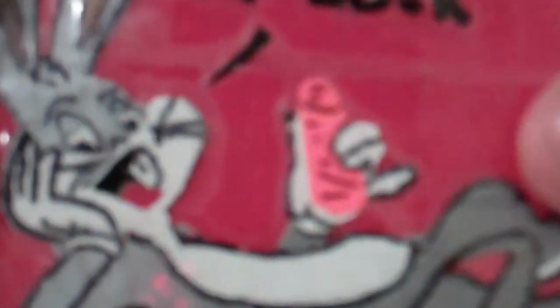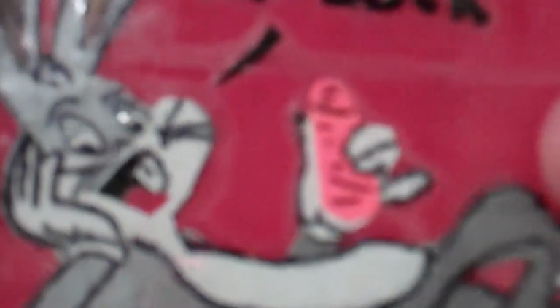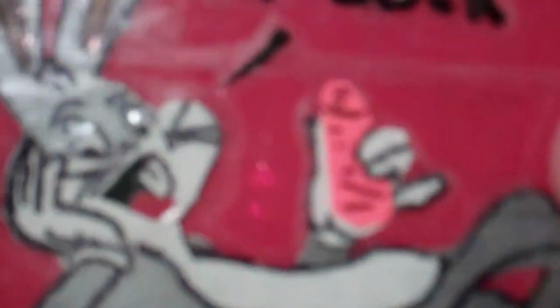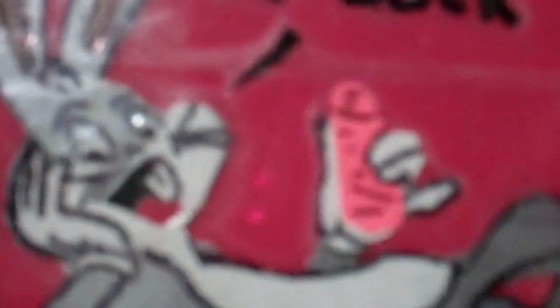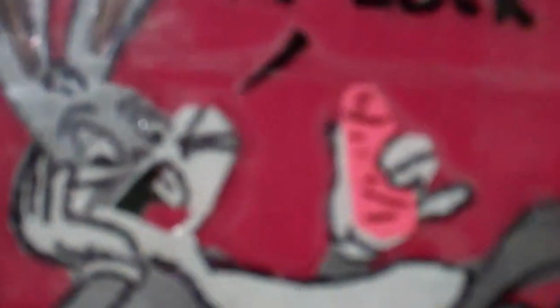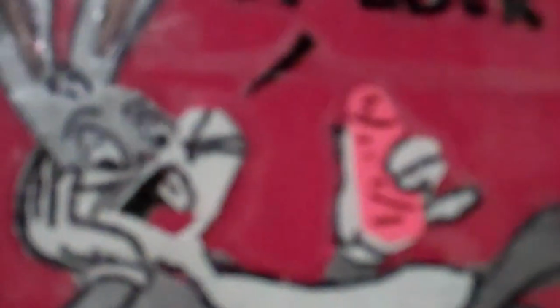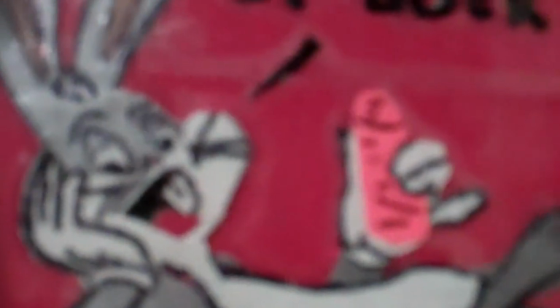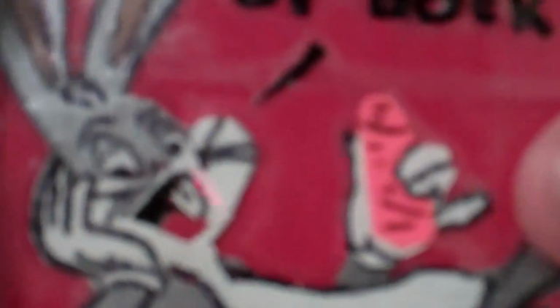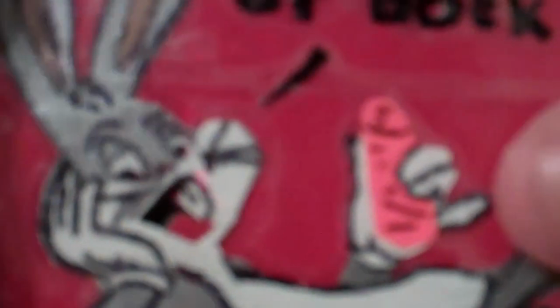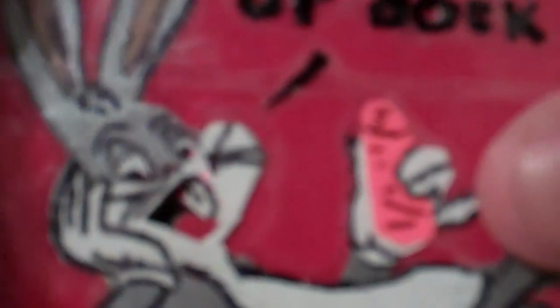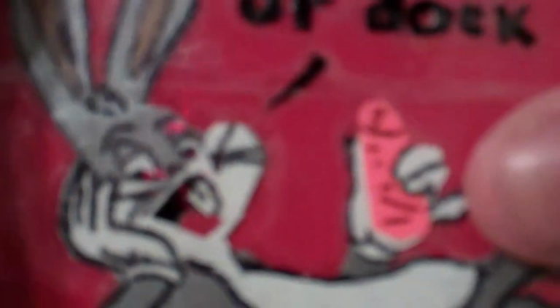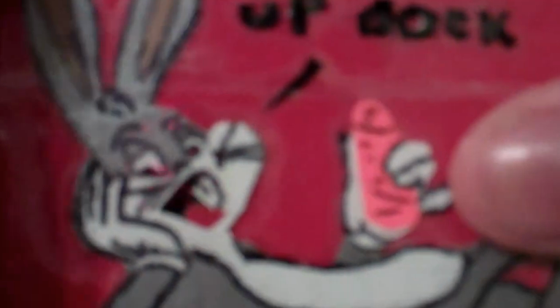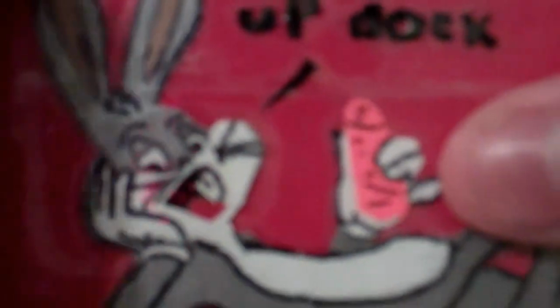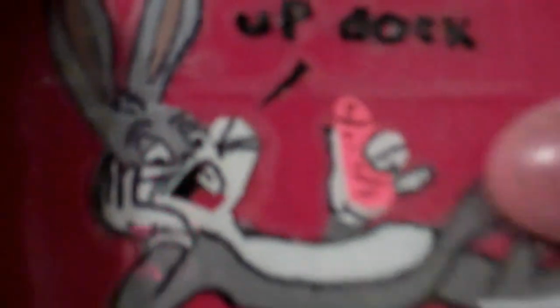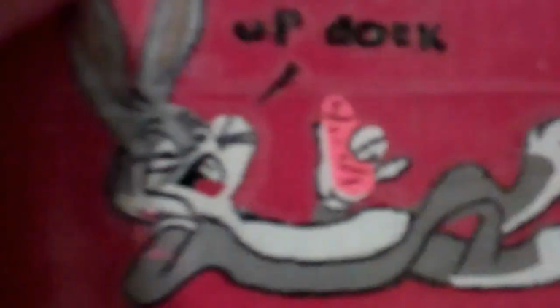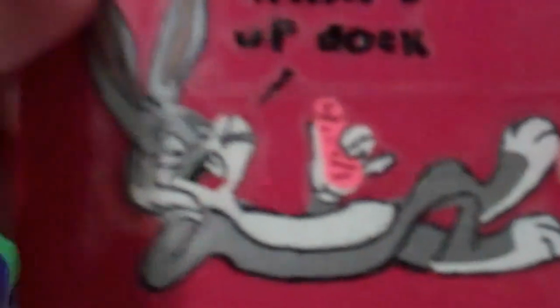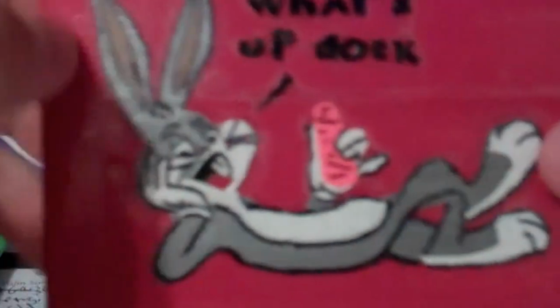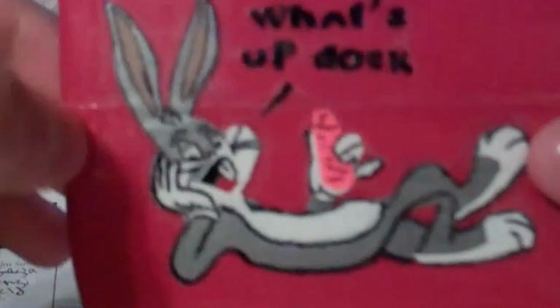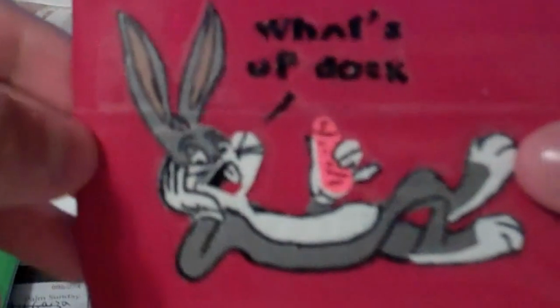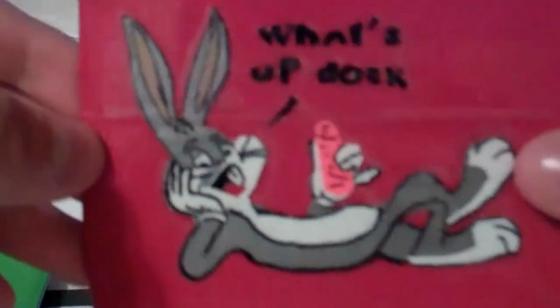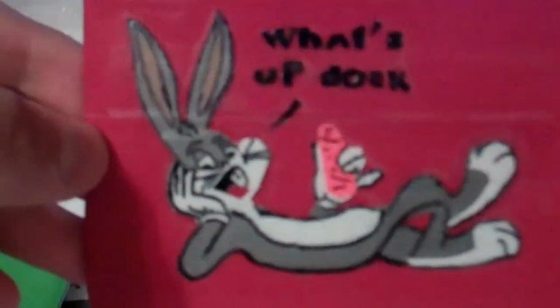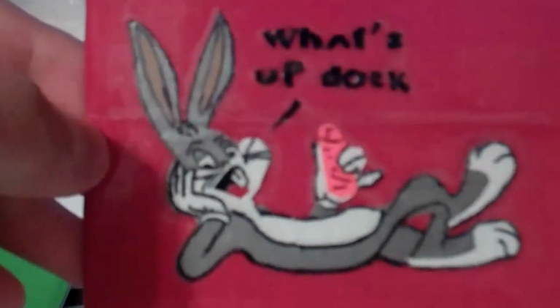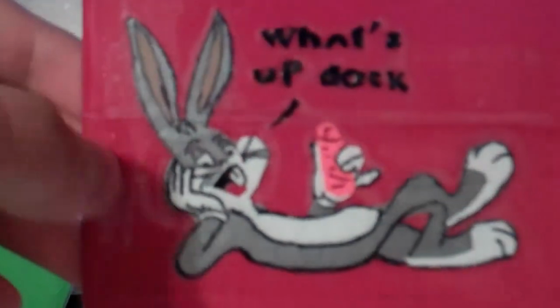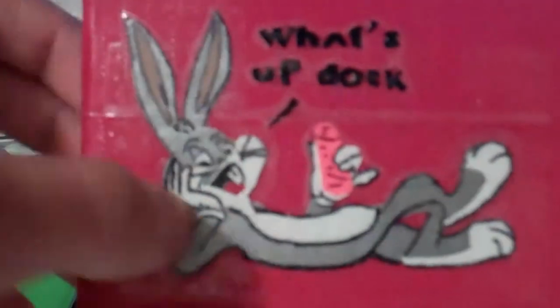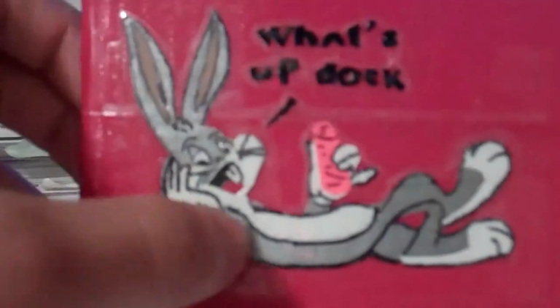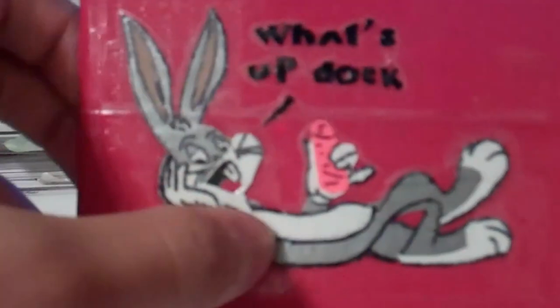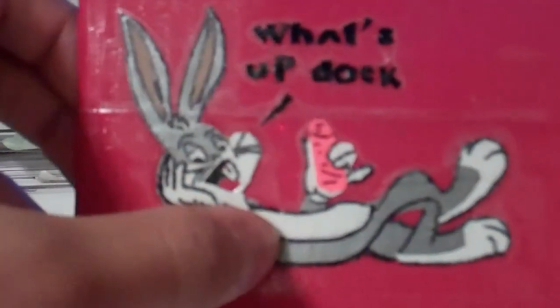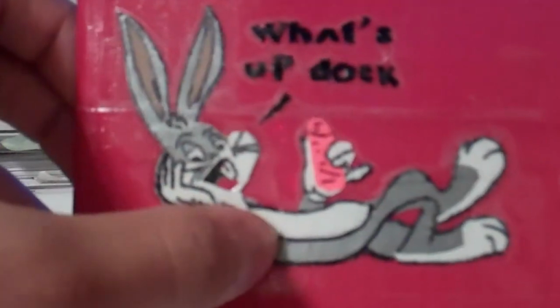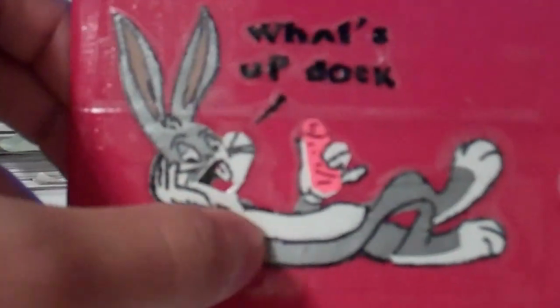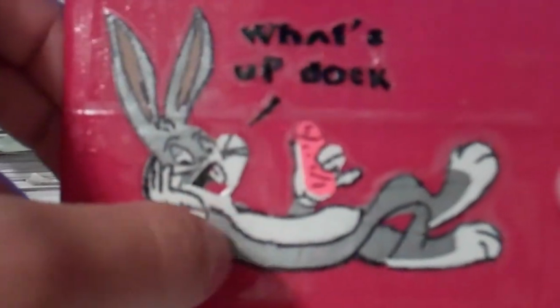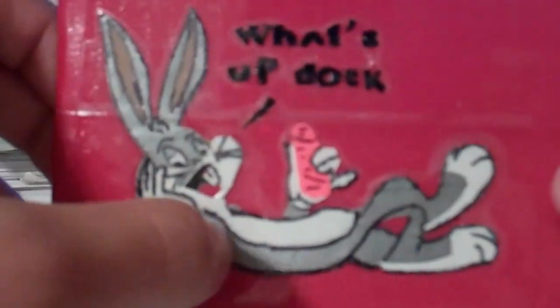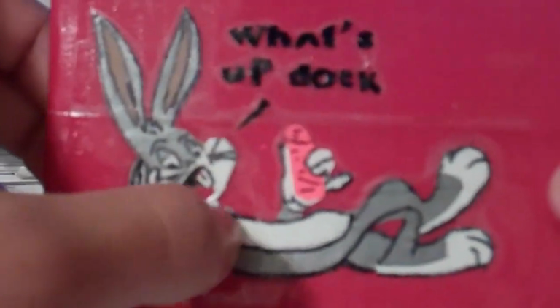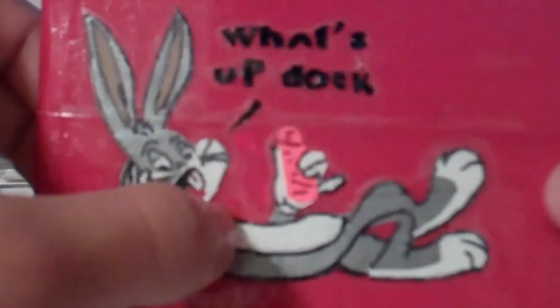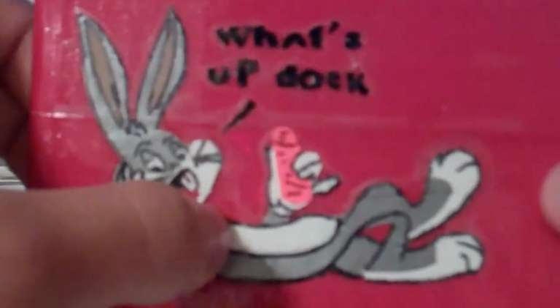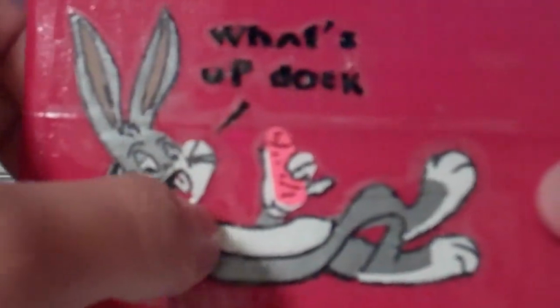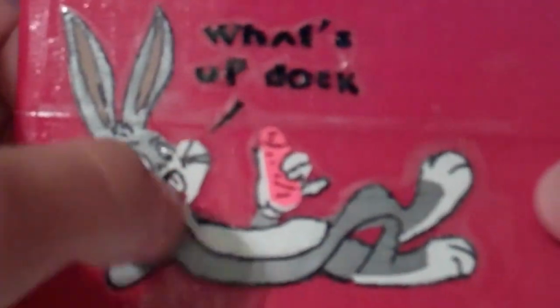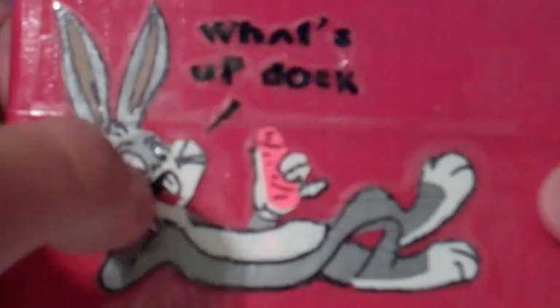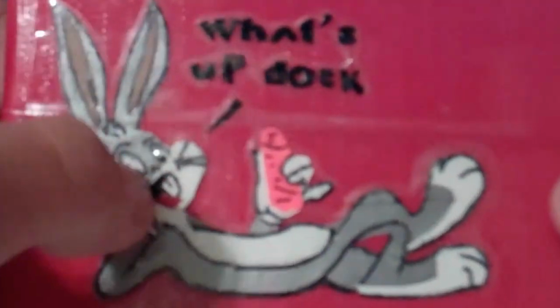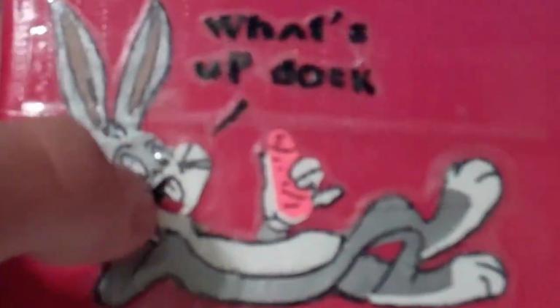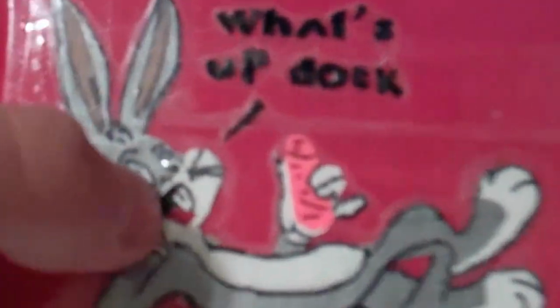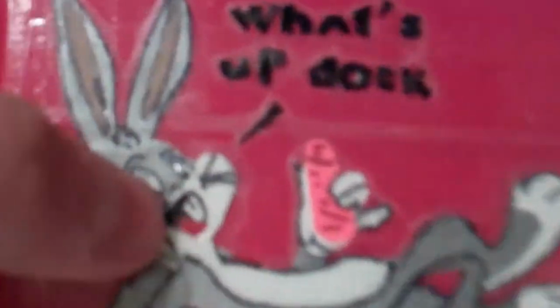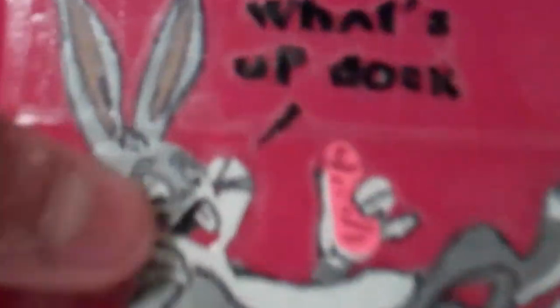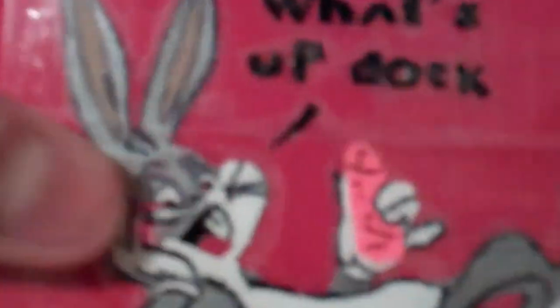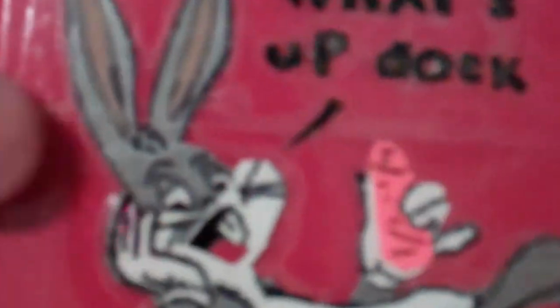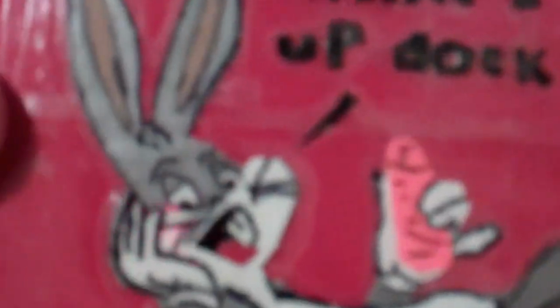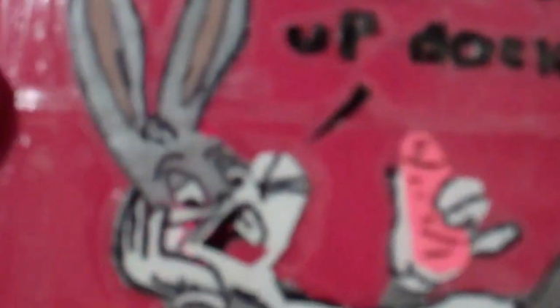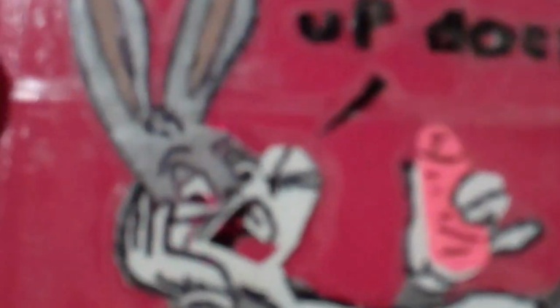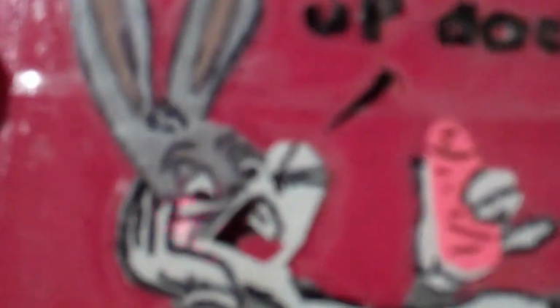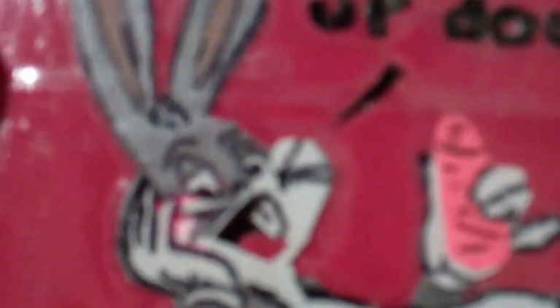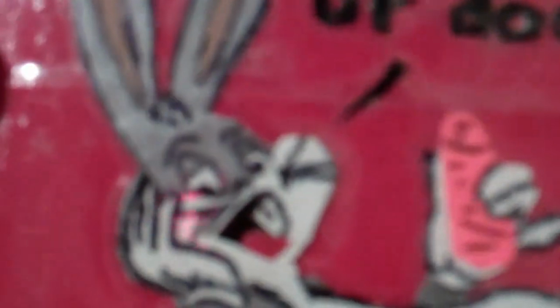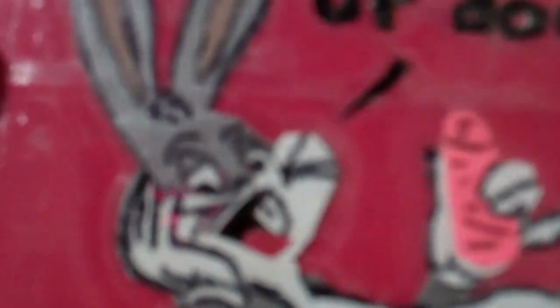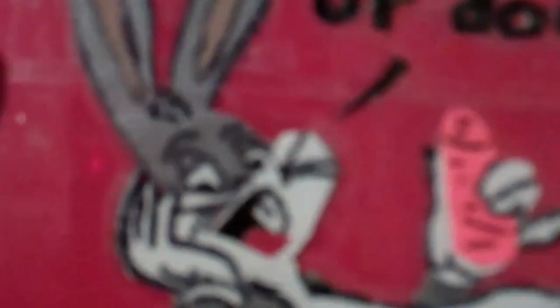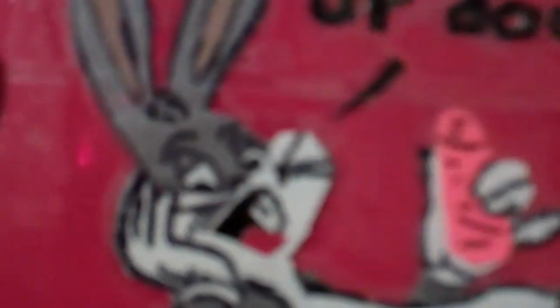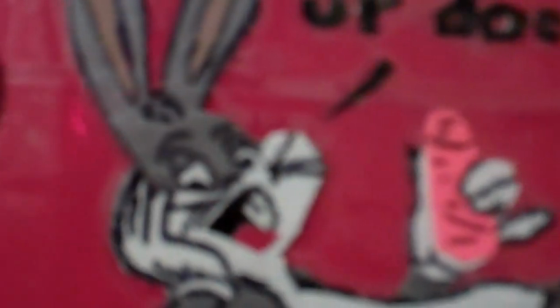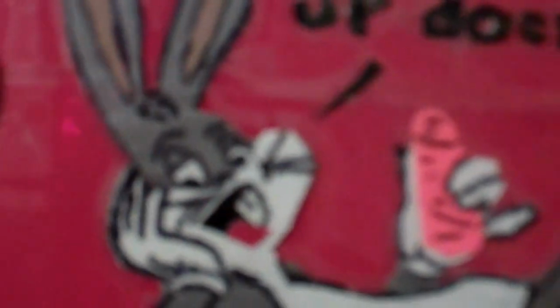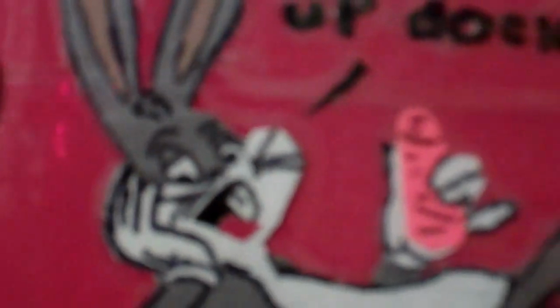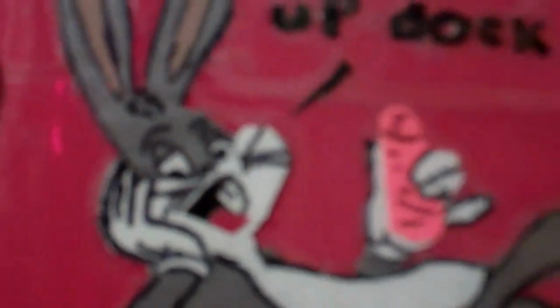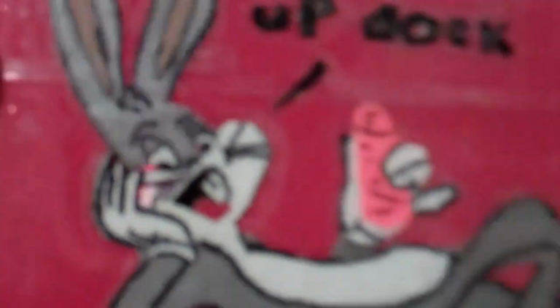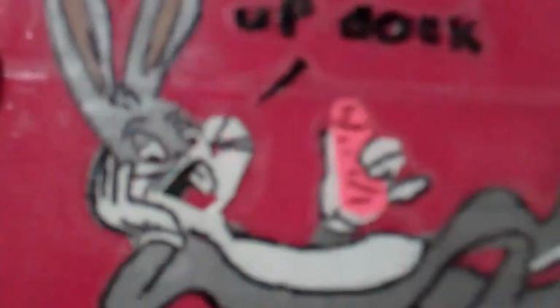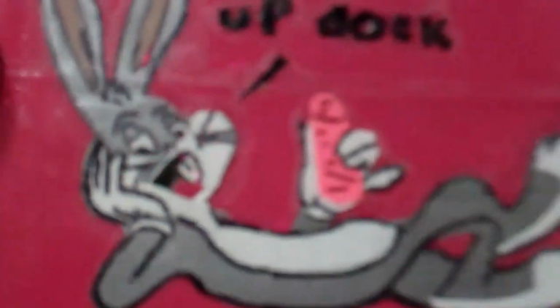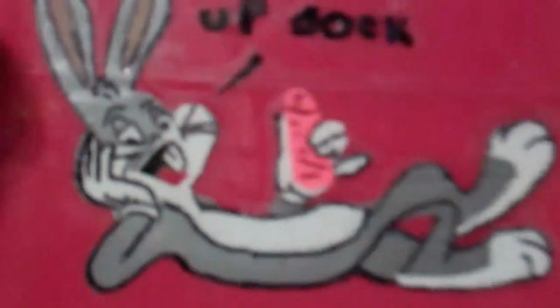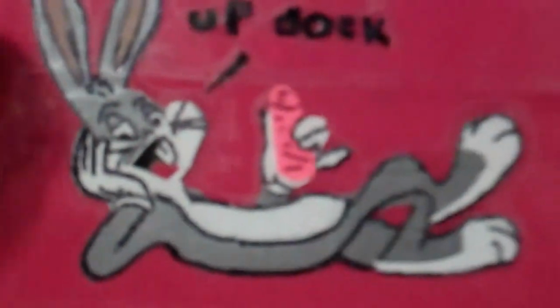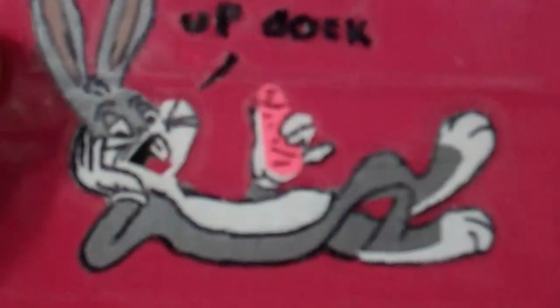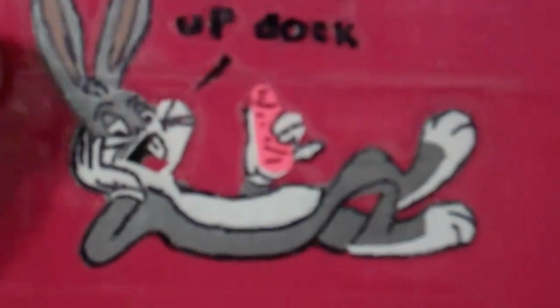He's eating a carrot, an orange carrot. Gray and white, red and black — everything's in duct tape.